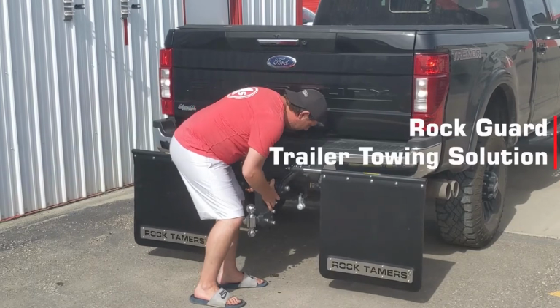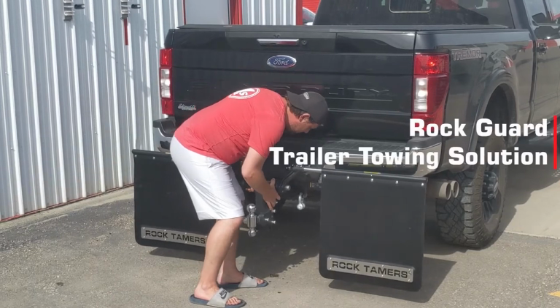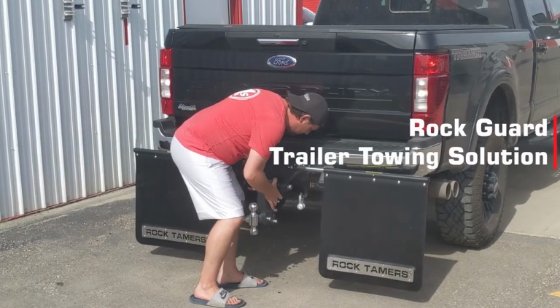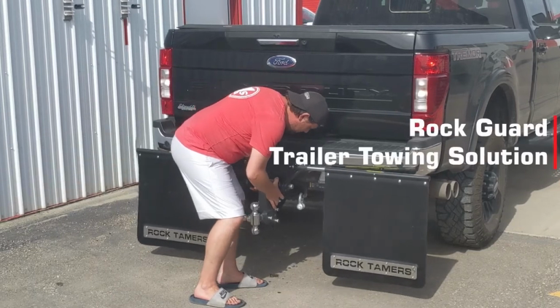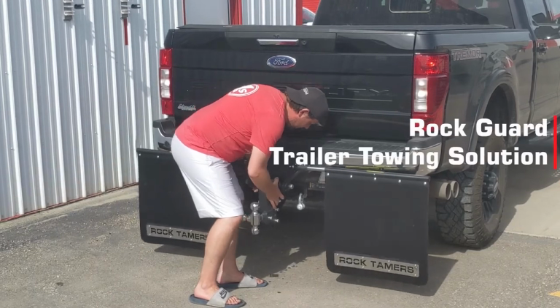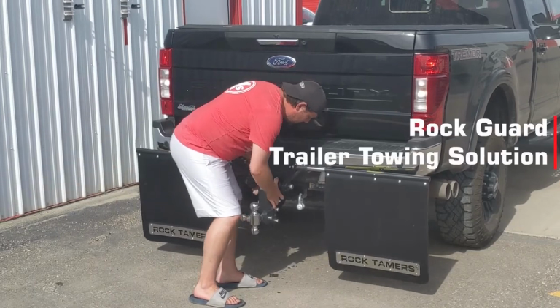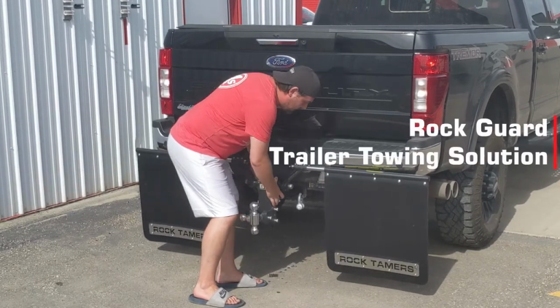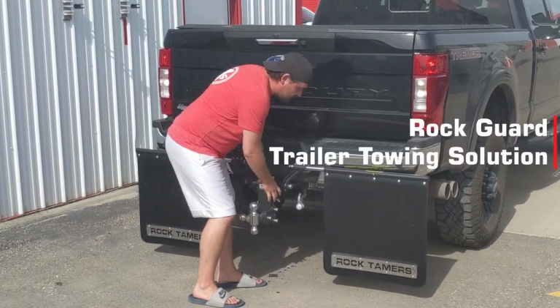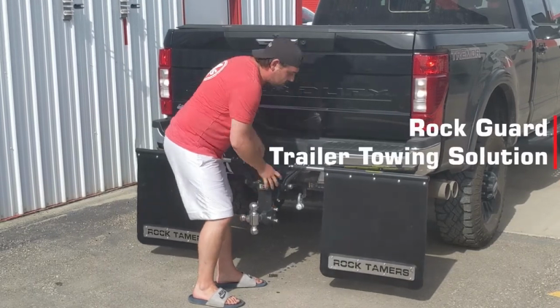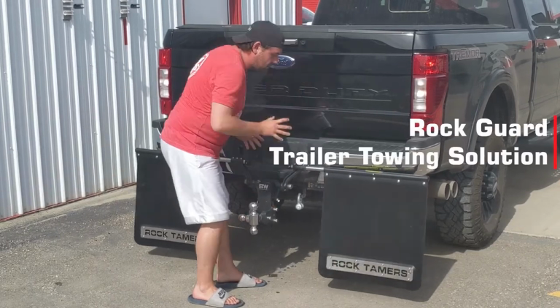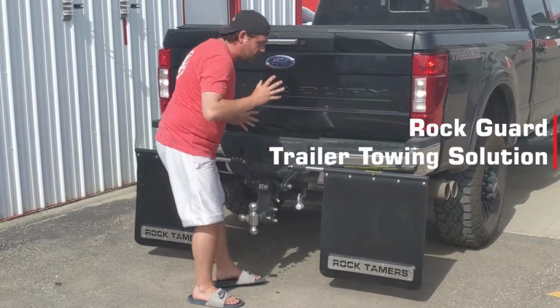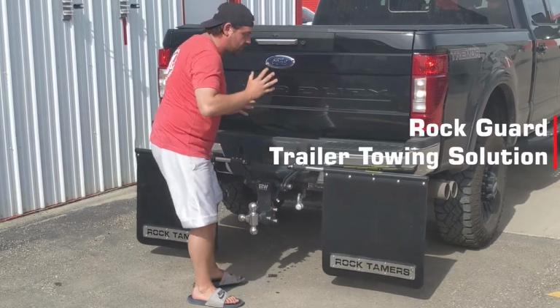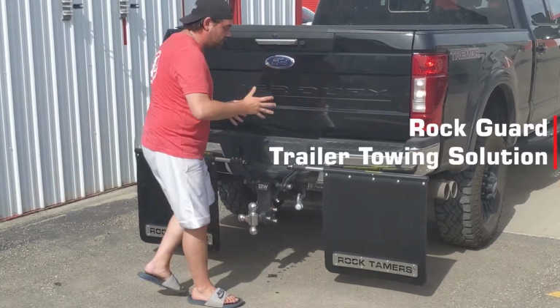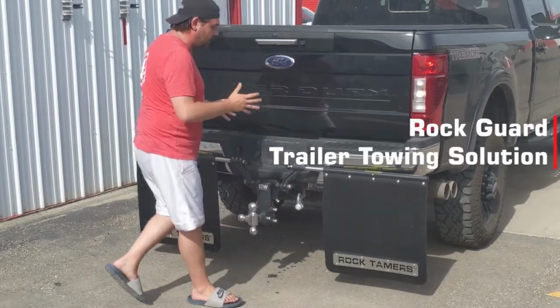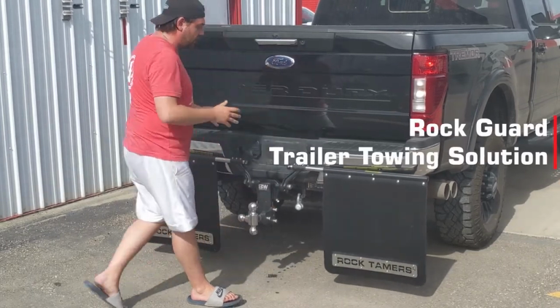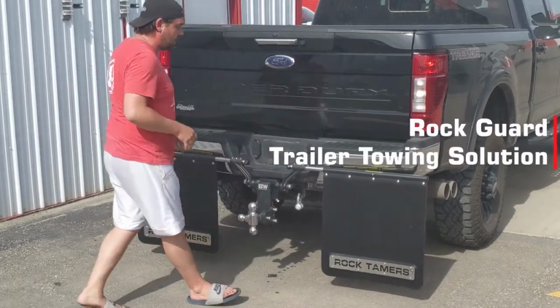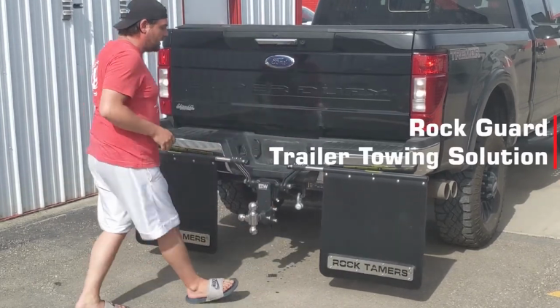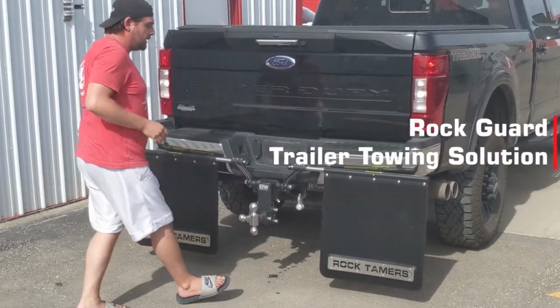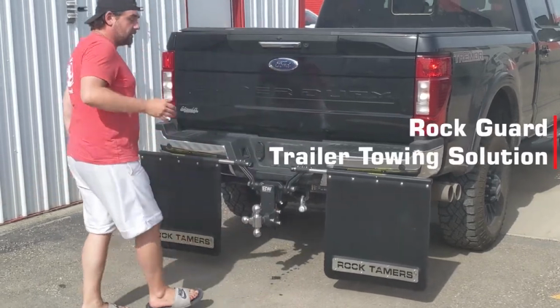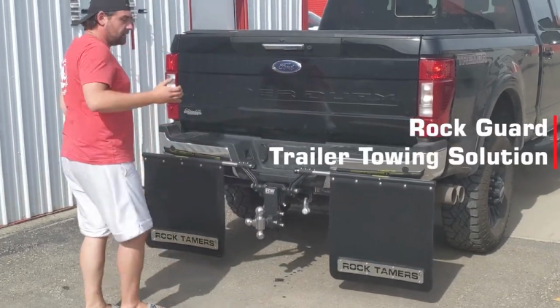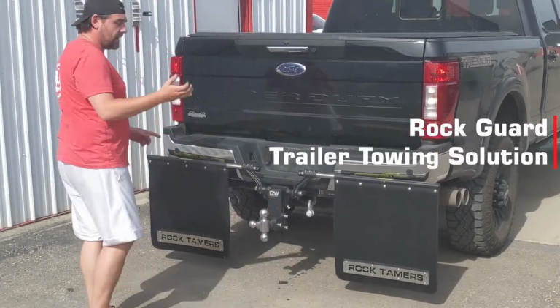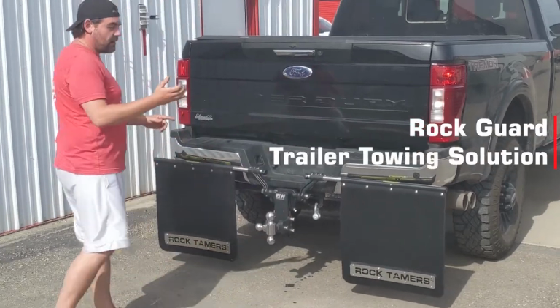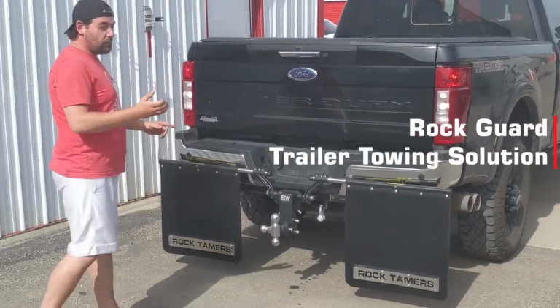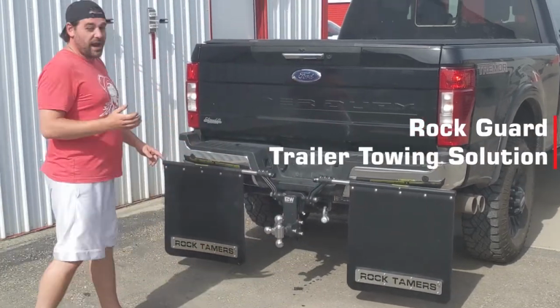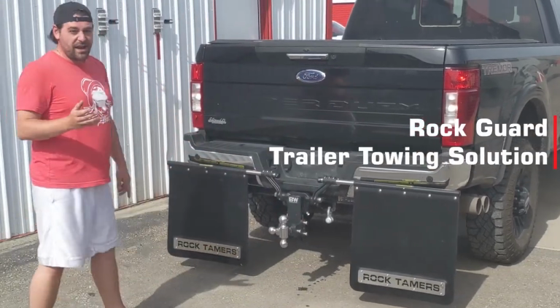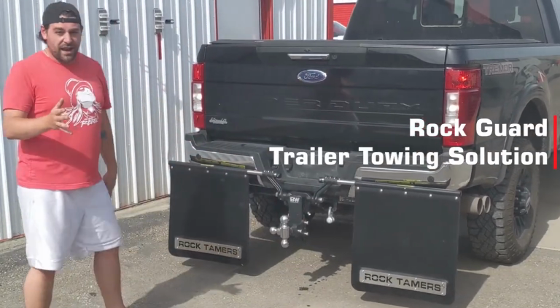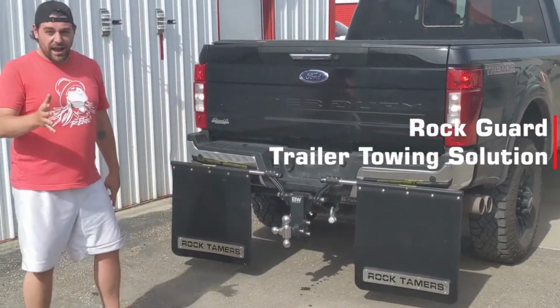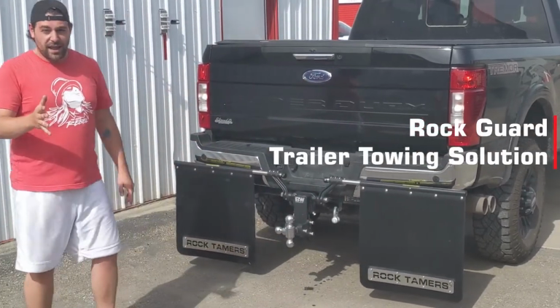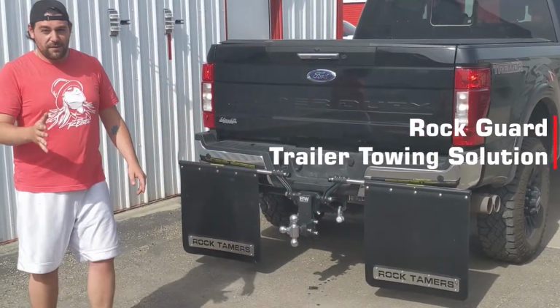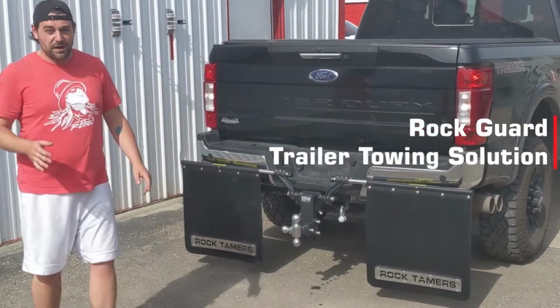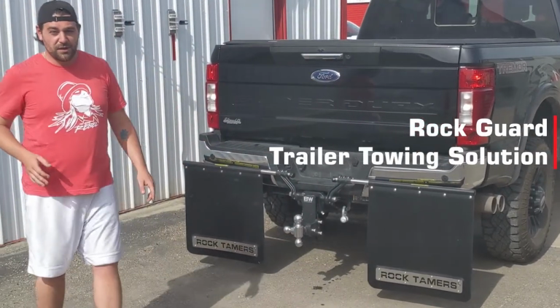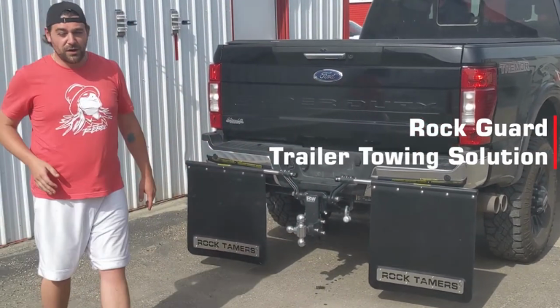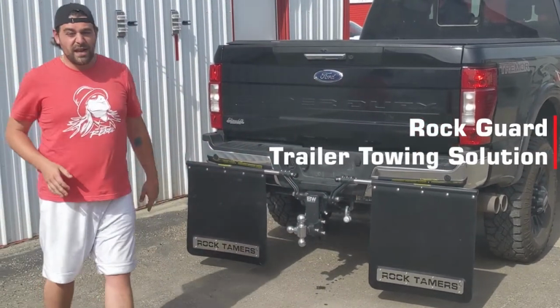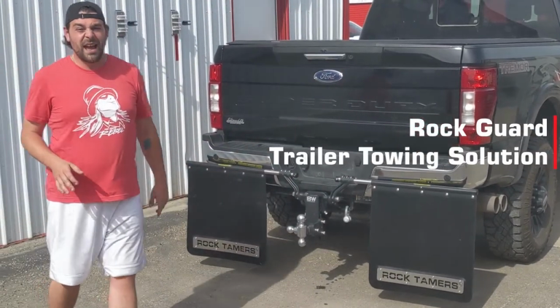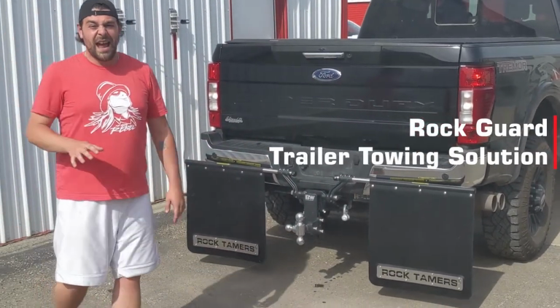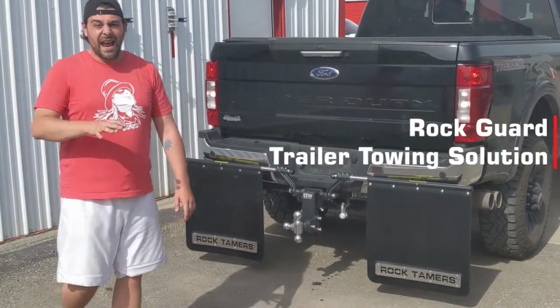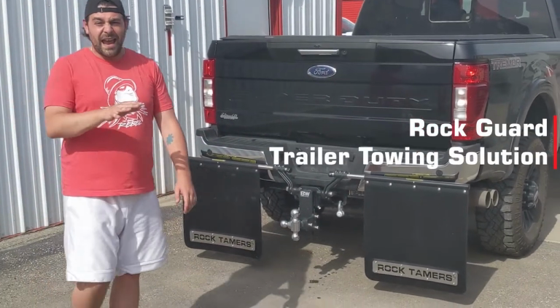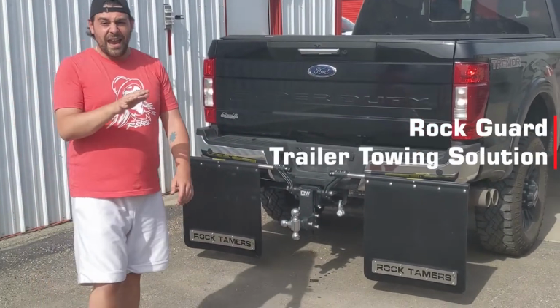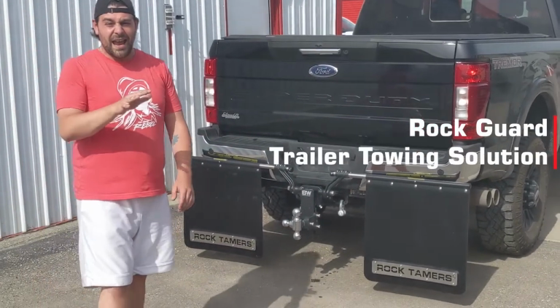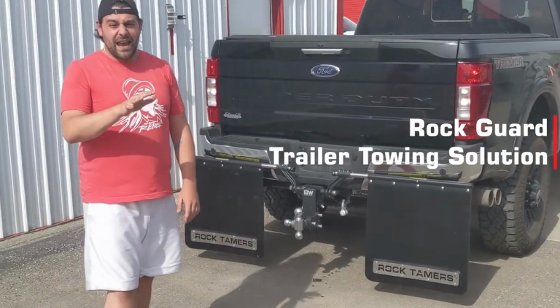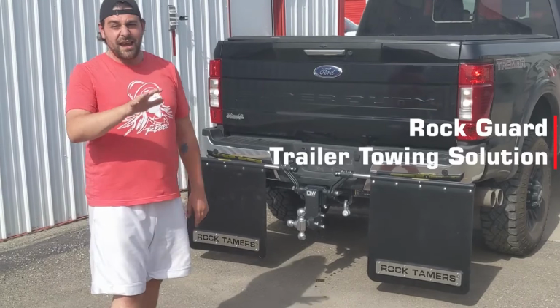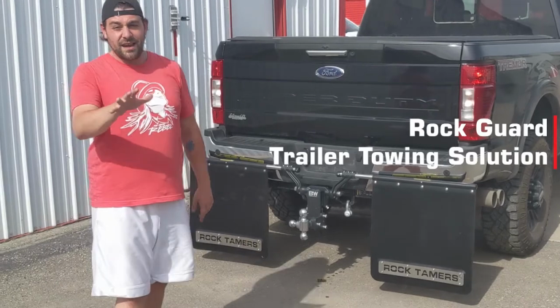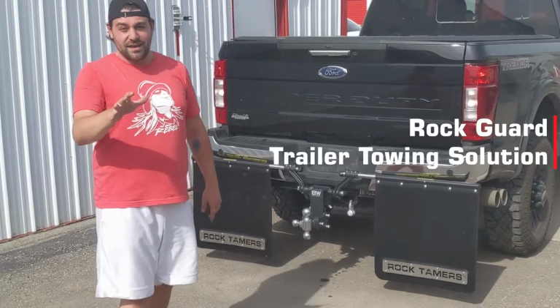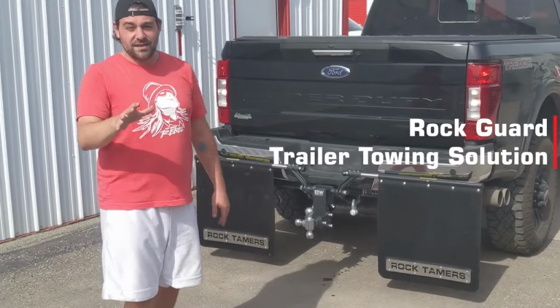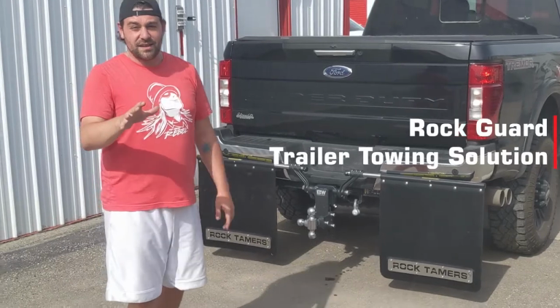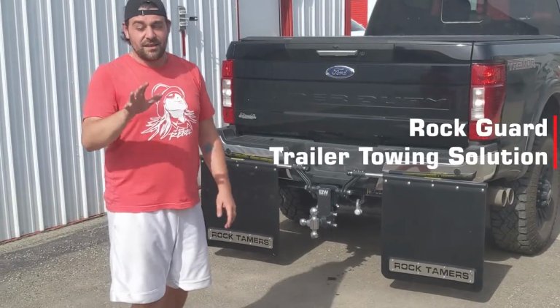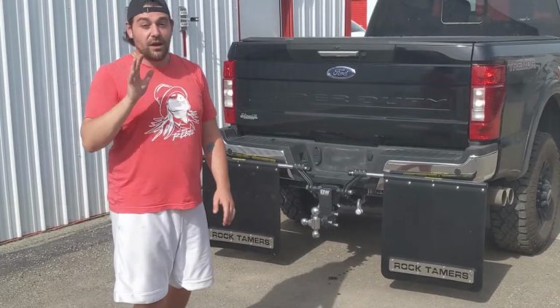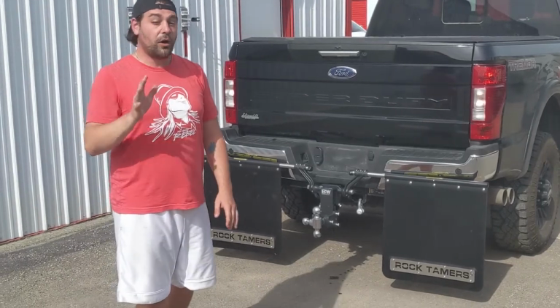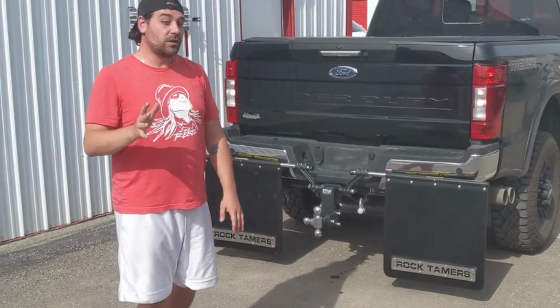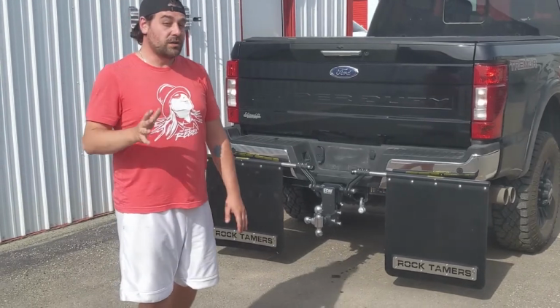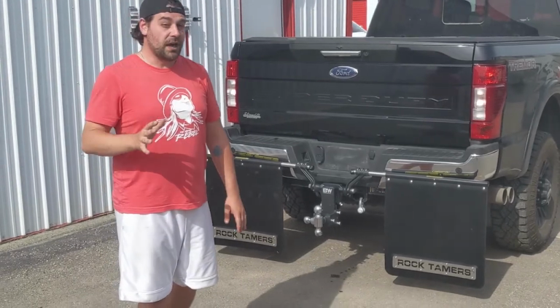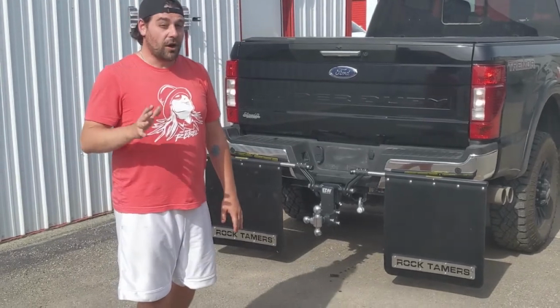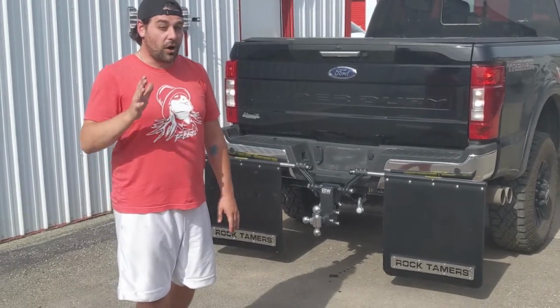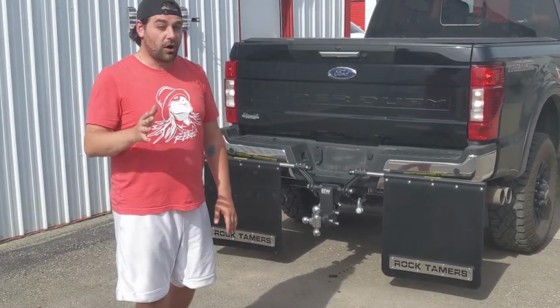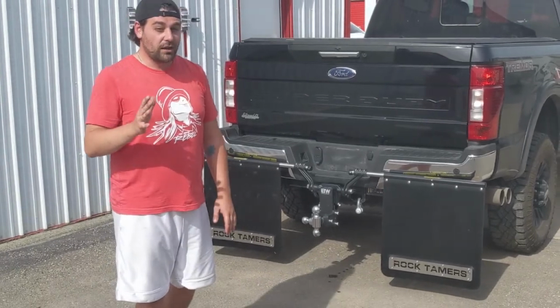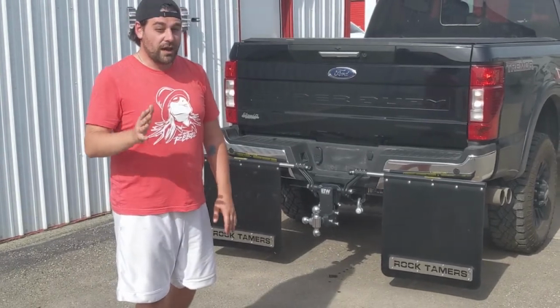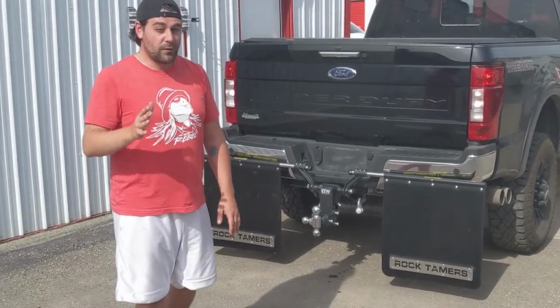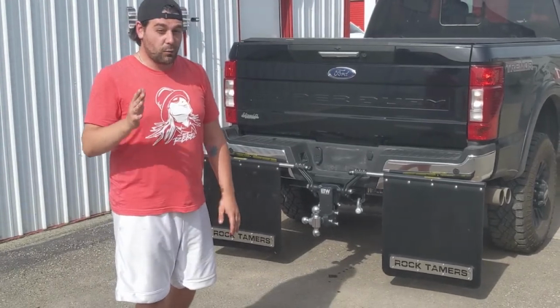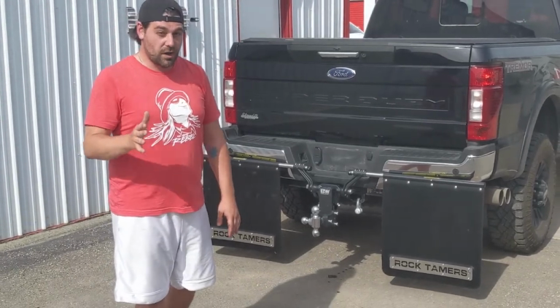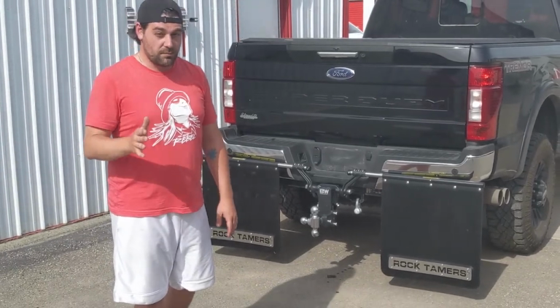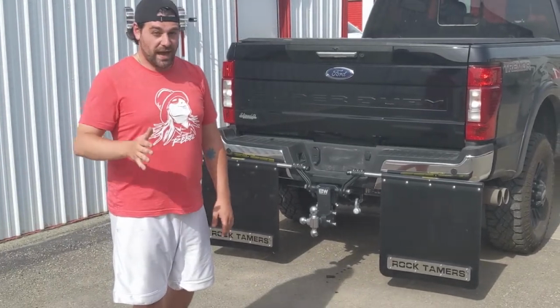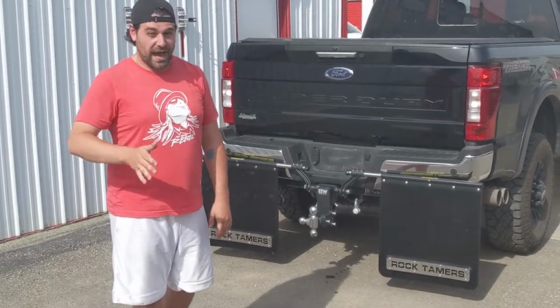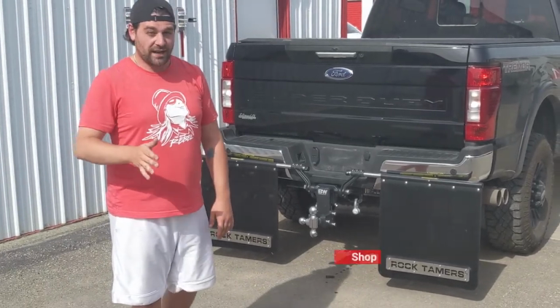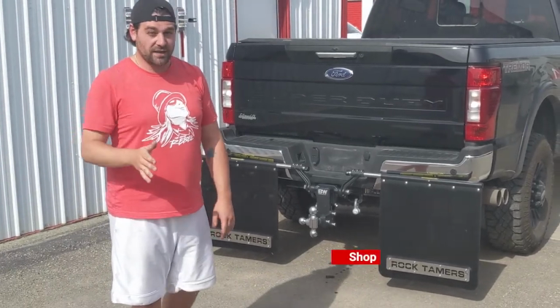Absolute customizability, lightweight, heavy duty — it is the ultimate all-in-one package.